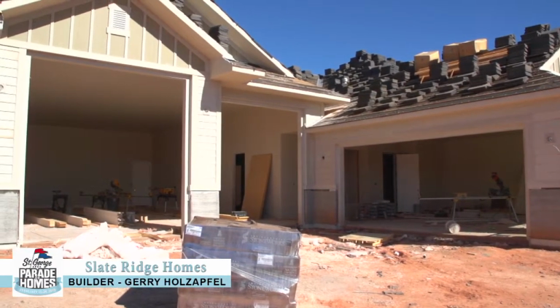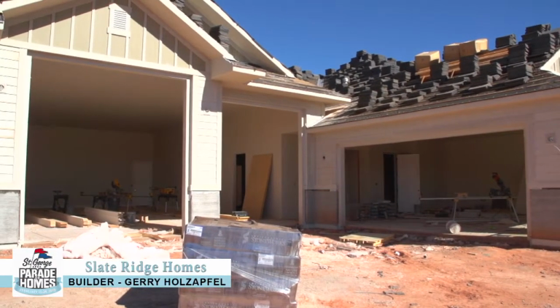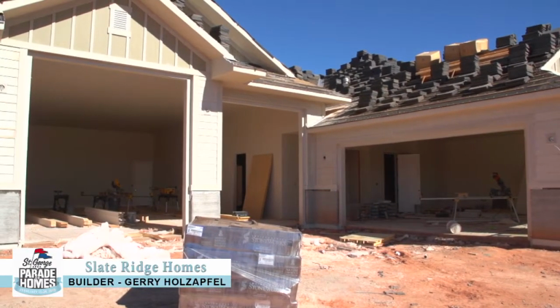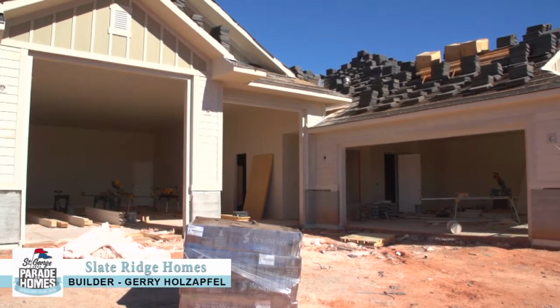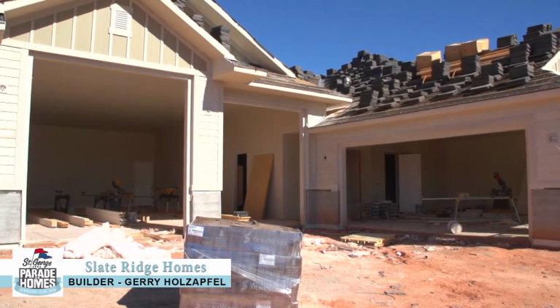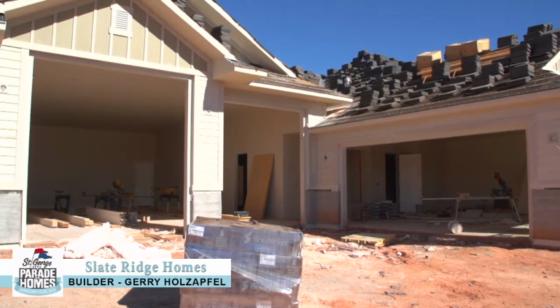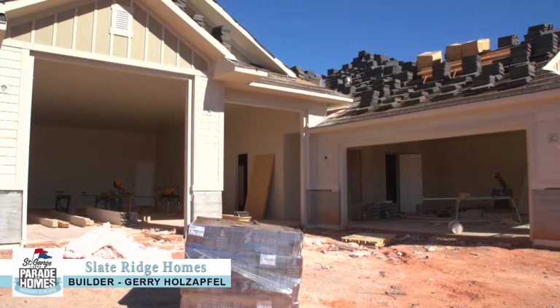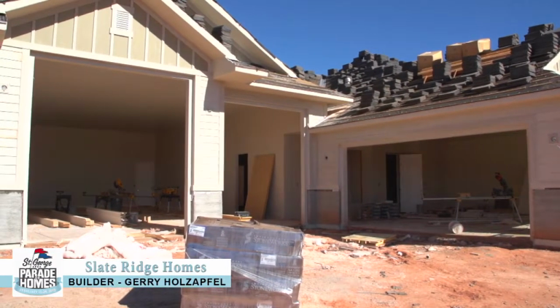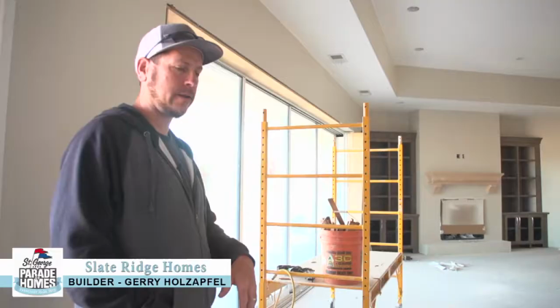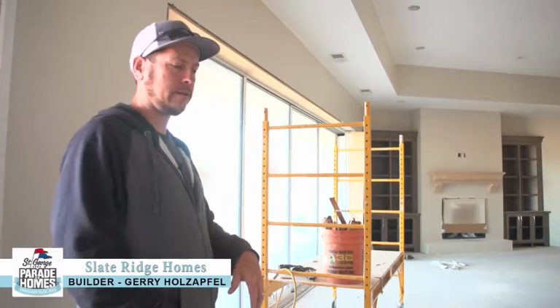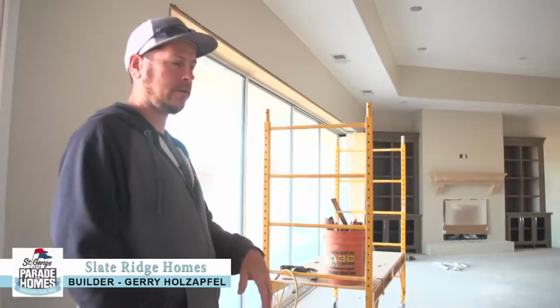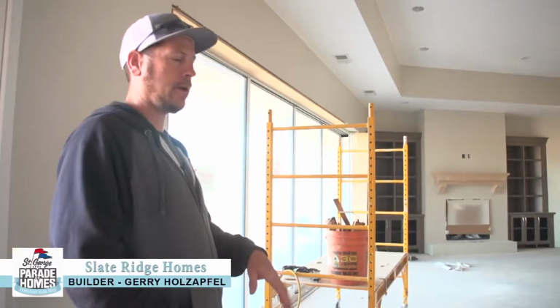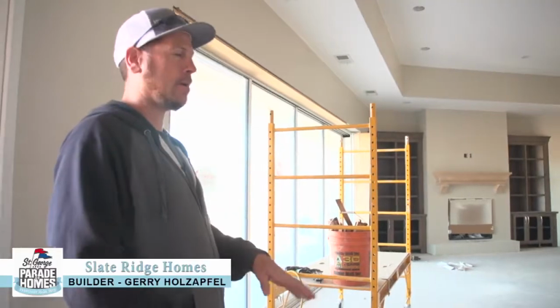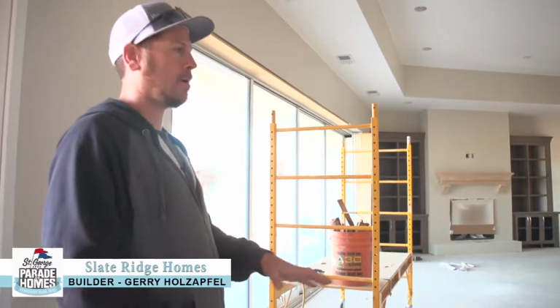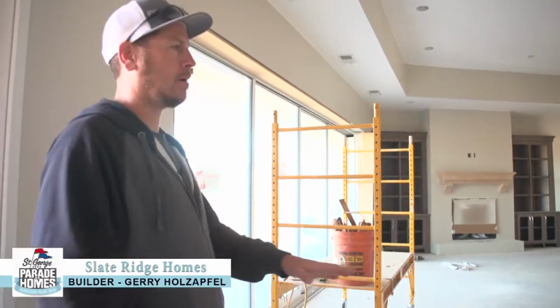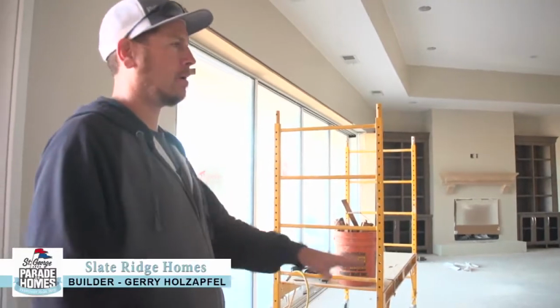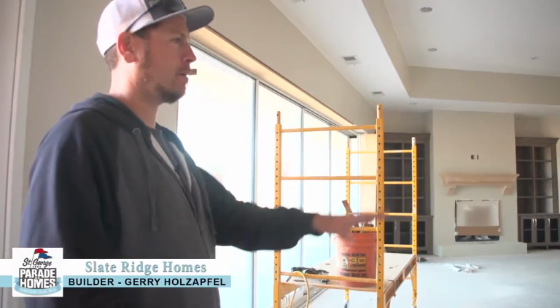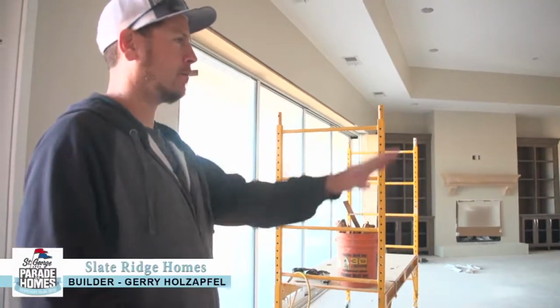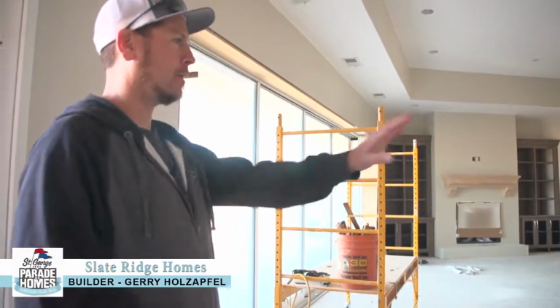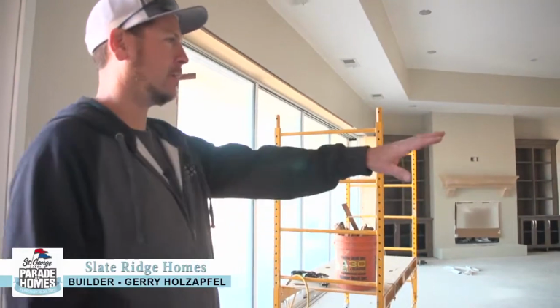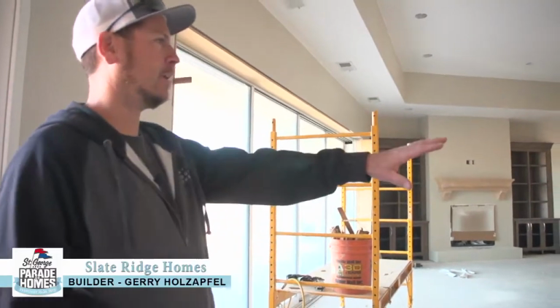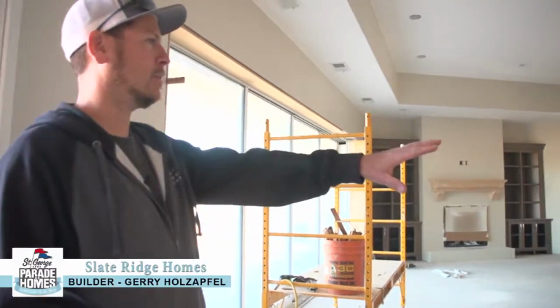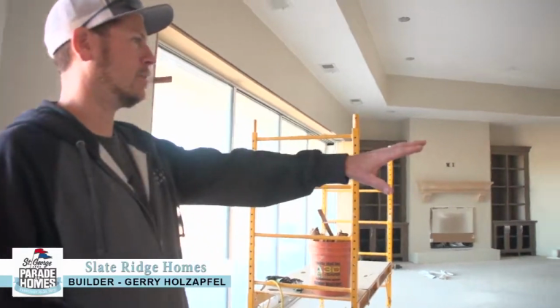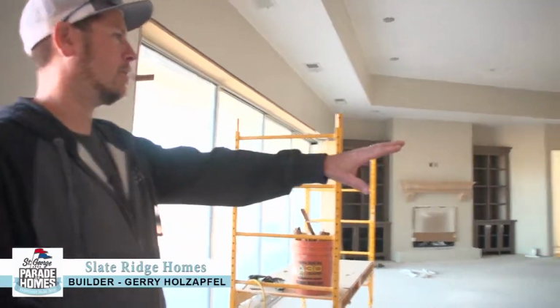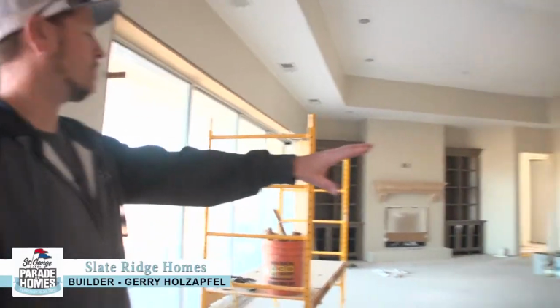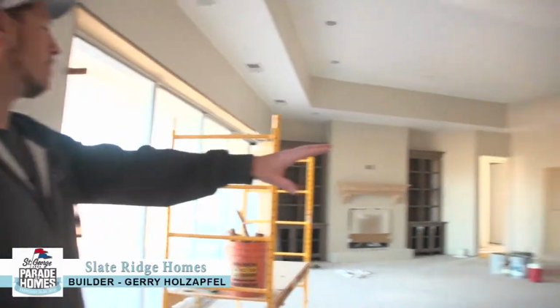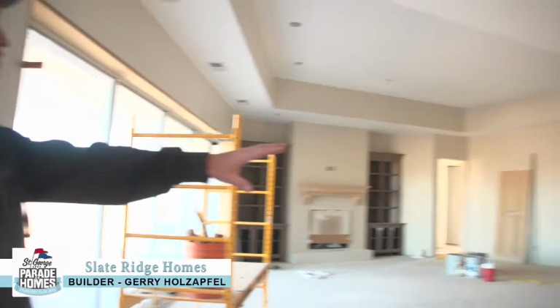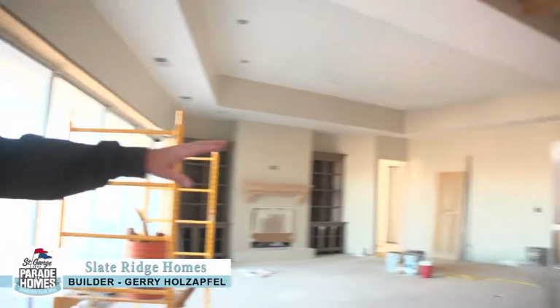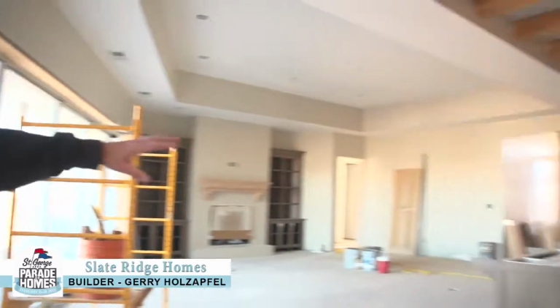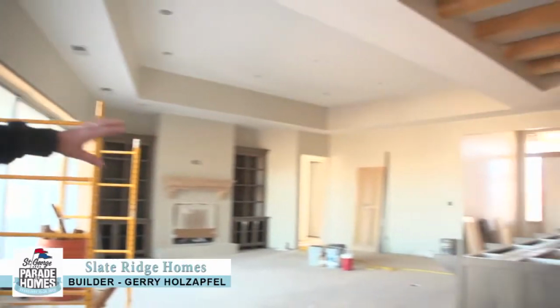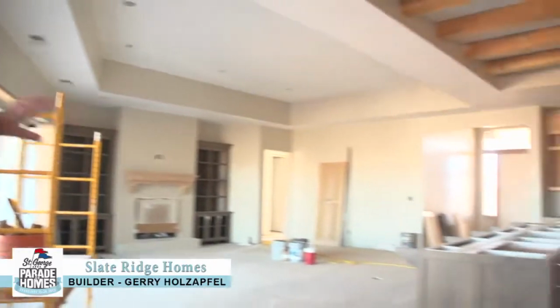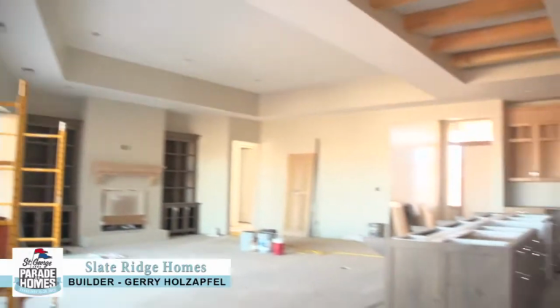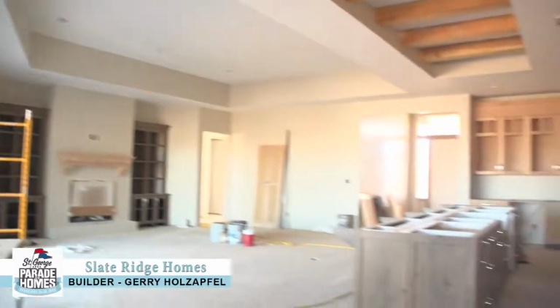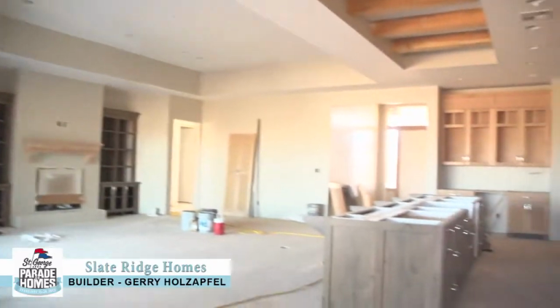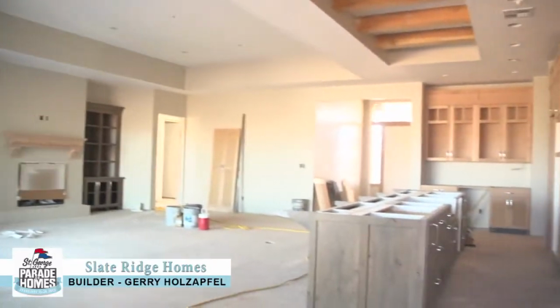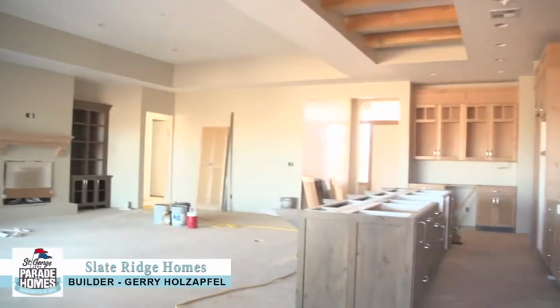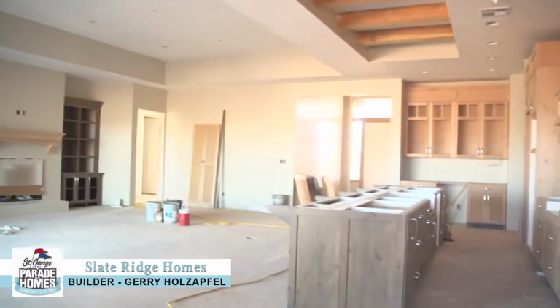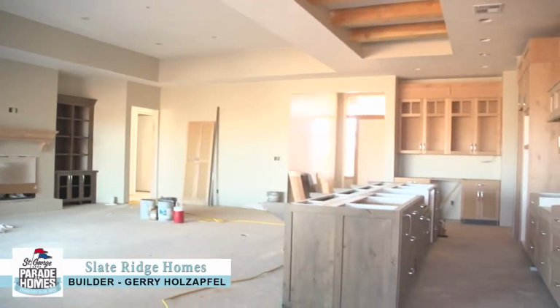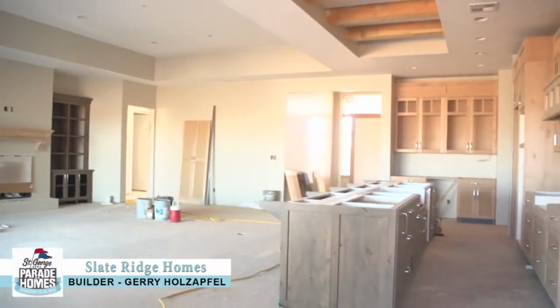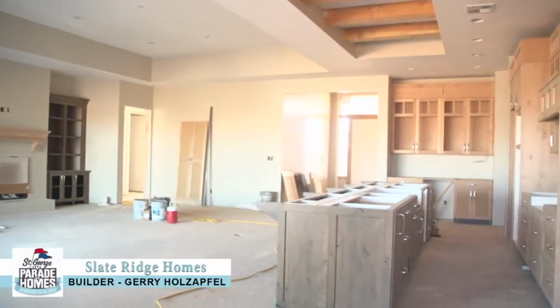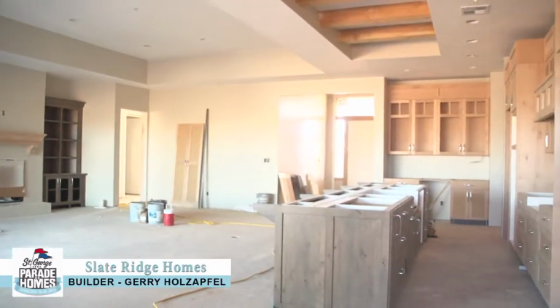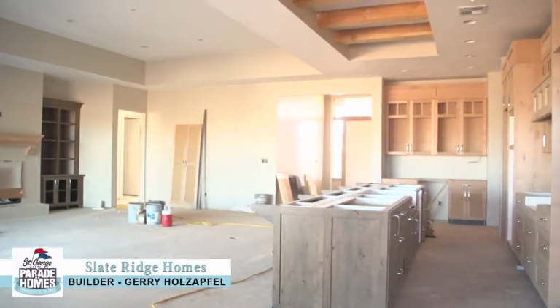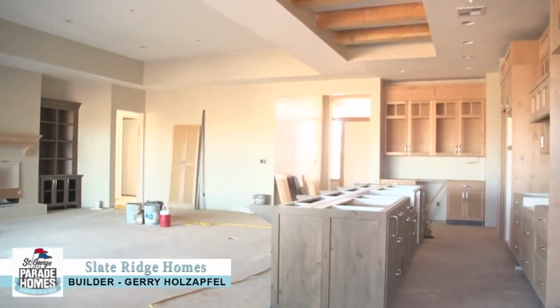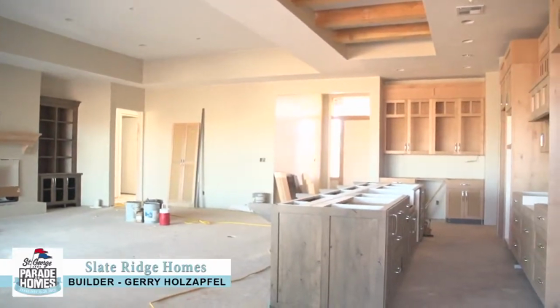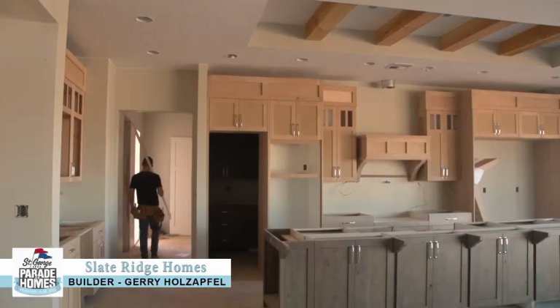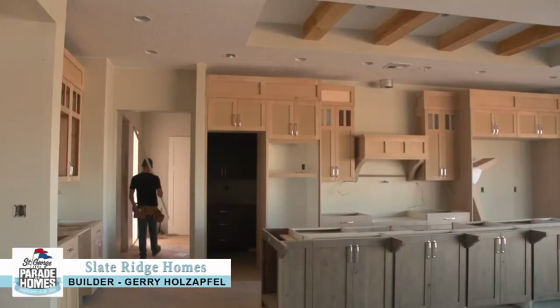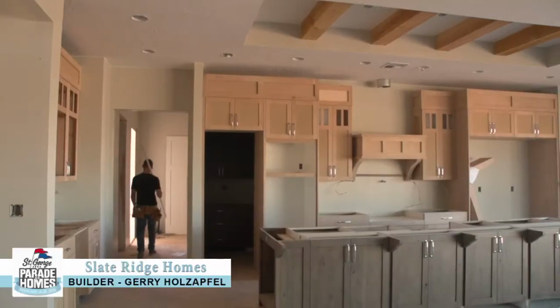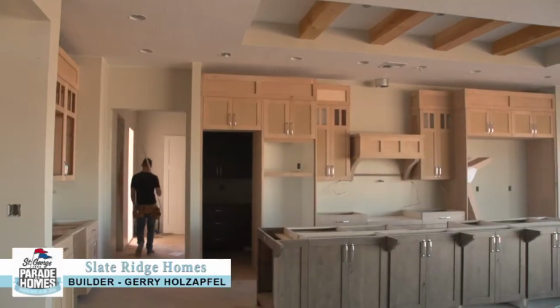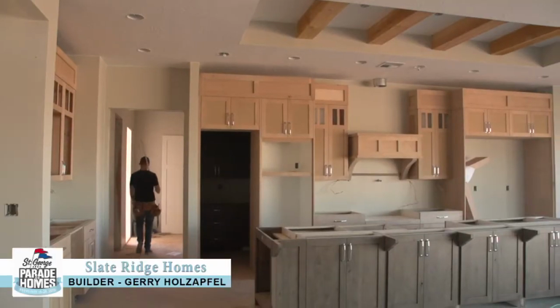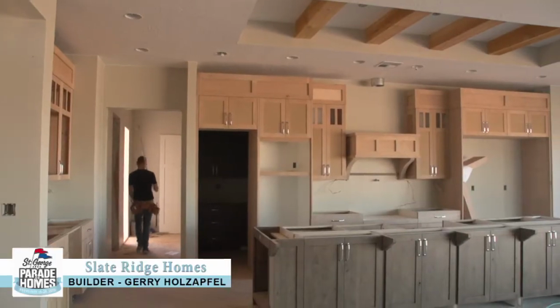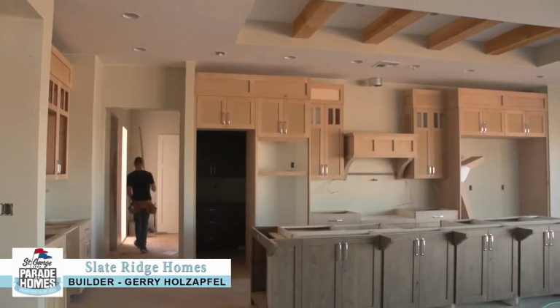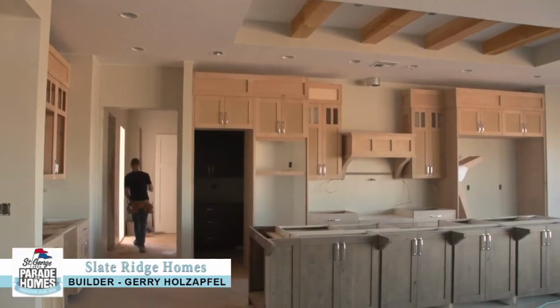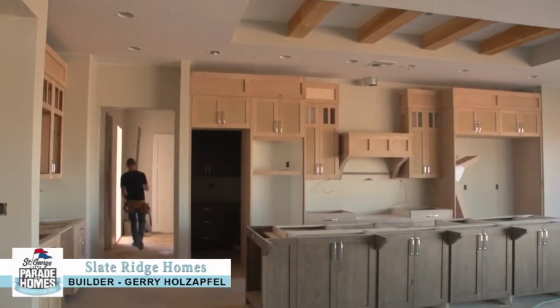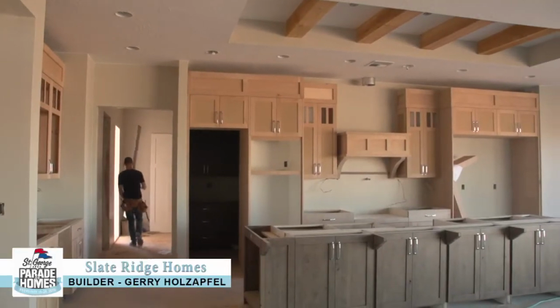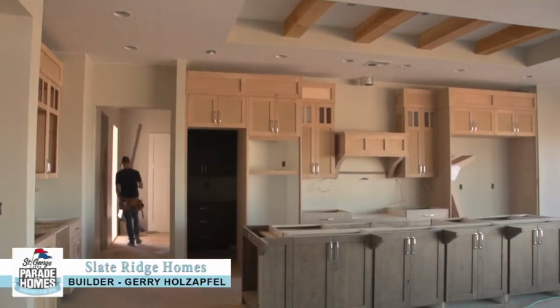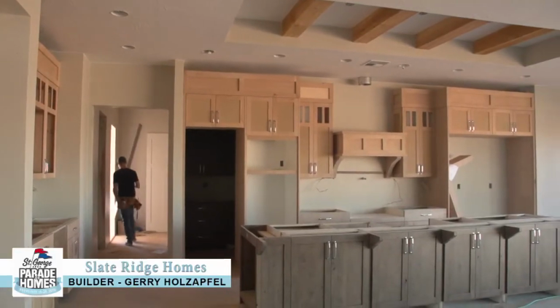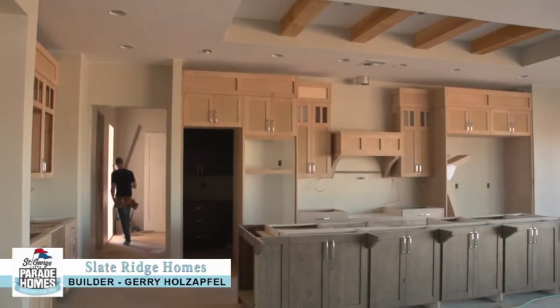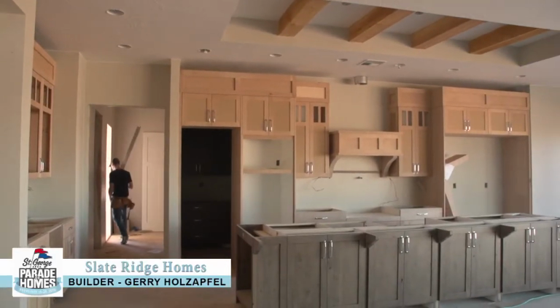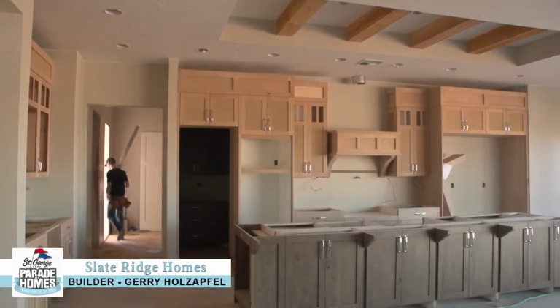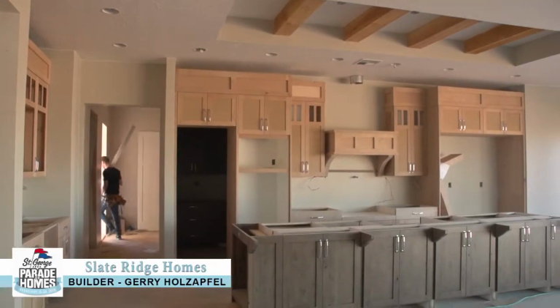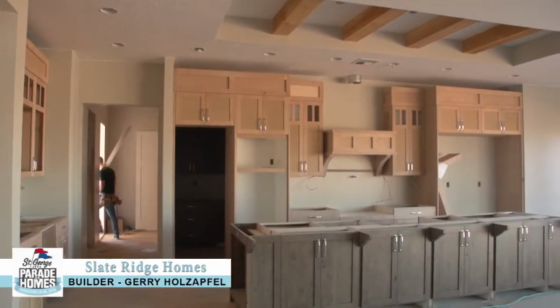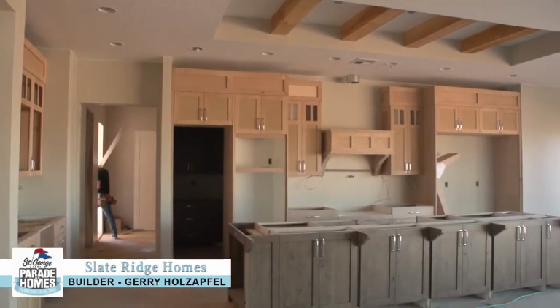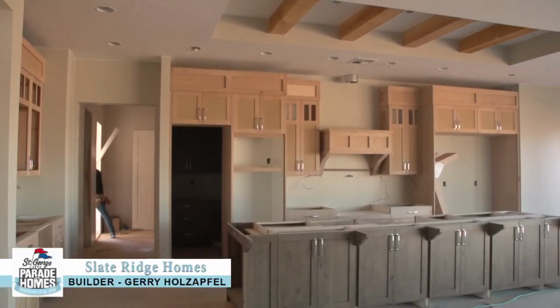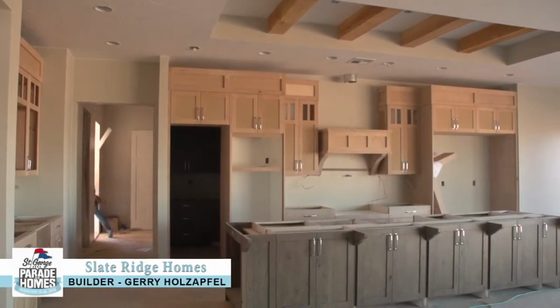We're standing in the dining area, and we've got the kitchen off to the right here. They wanted a big space here — they're going to spend most of their time in this area.